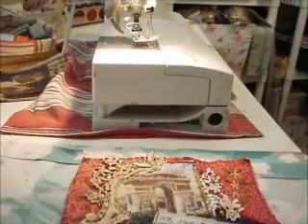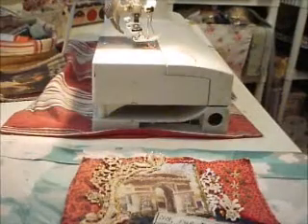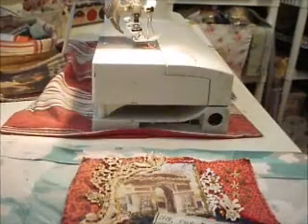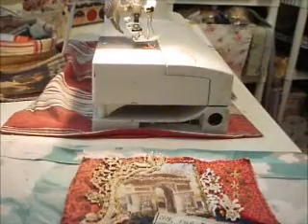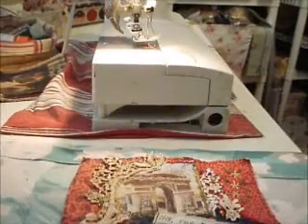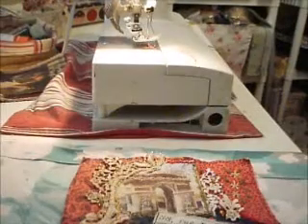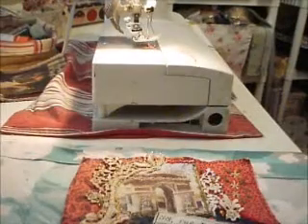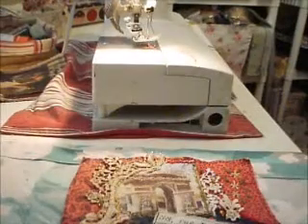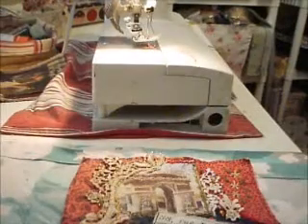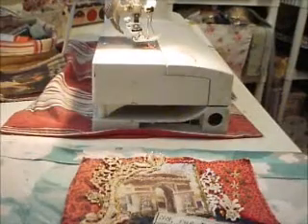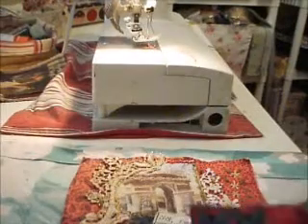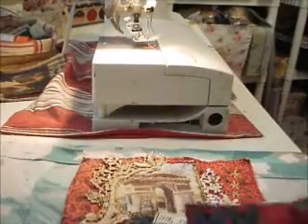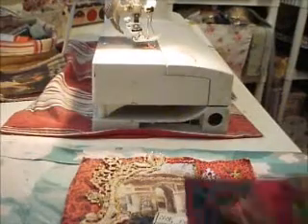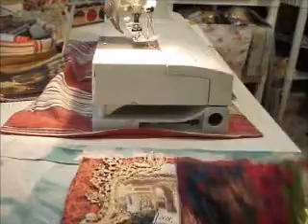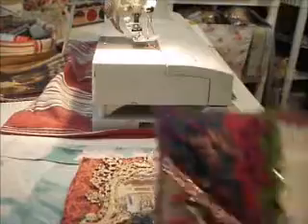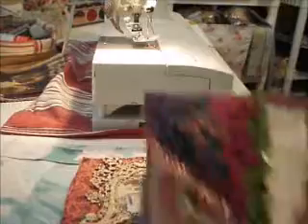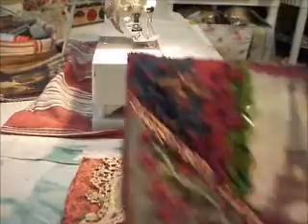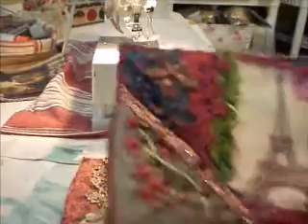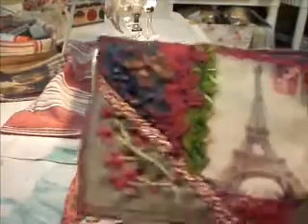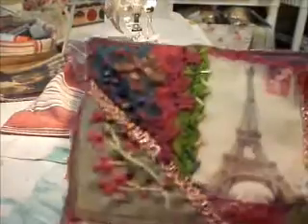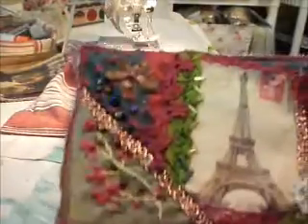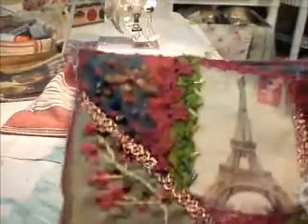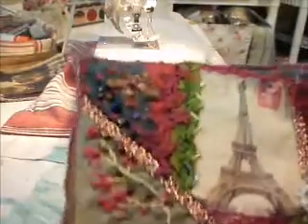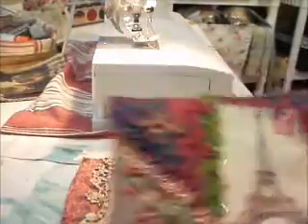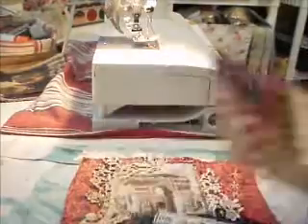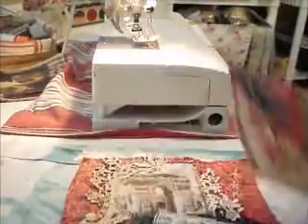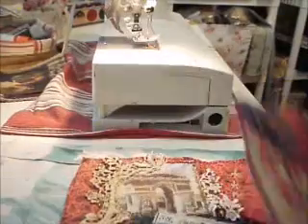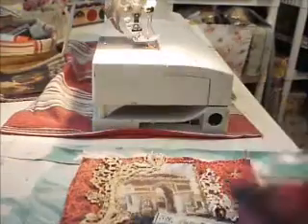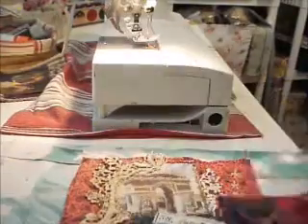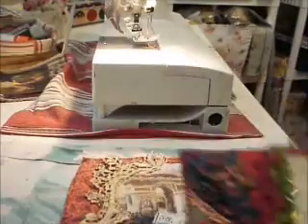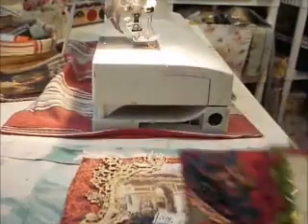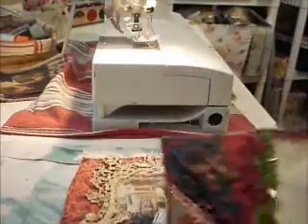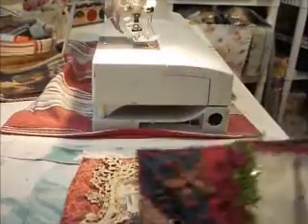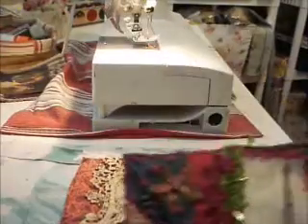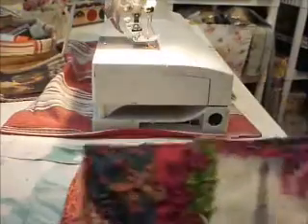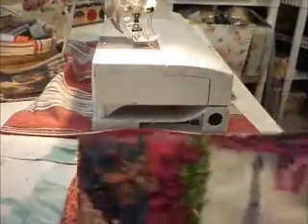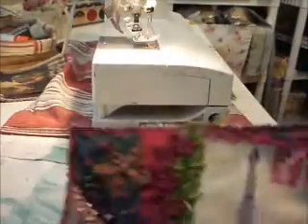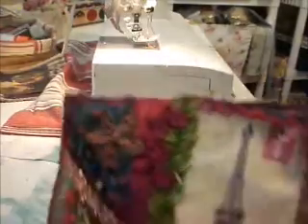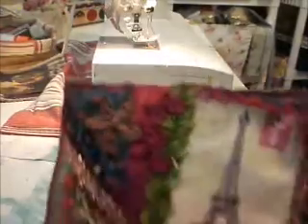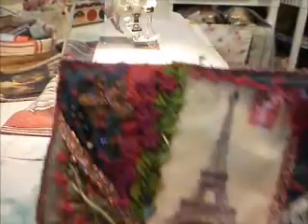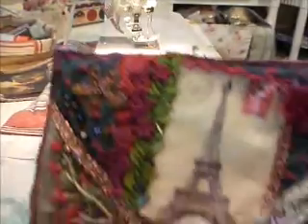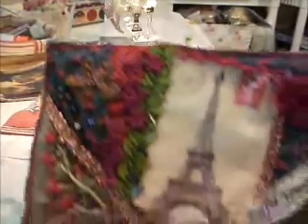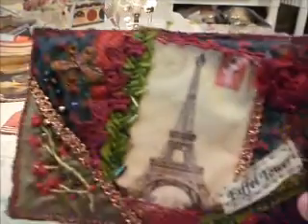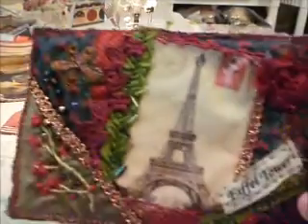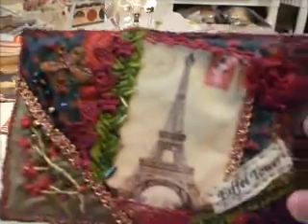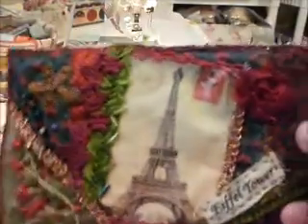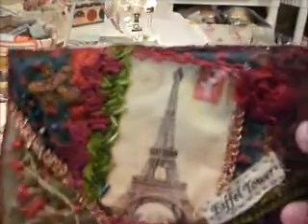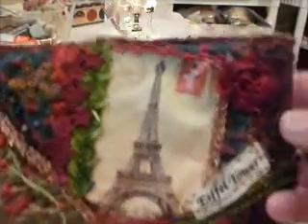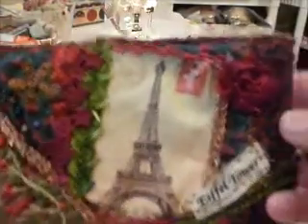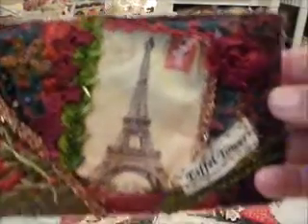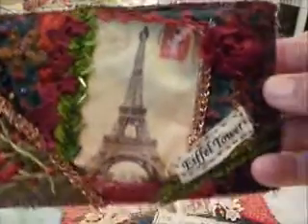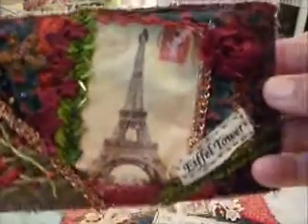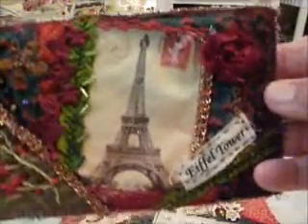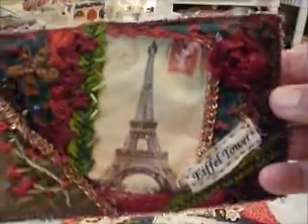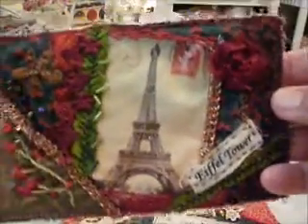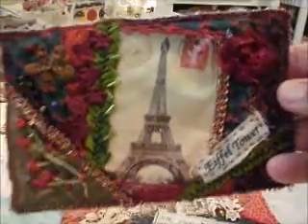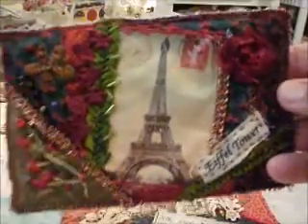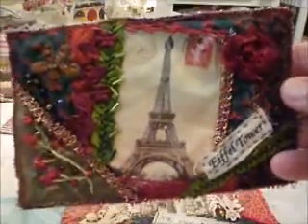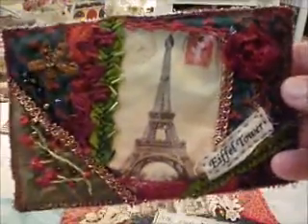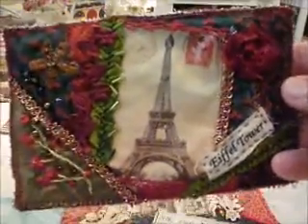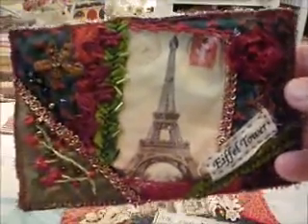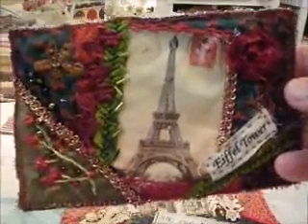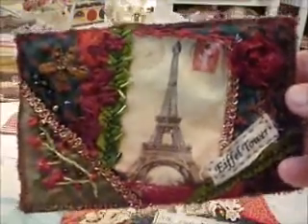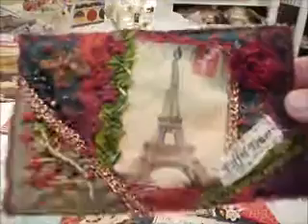Hello everybody, this is Laura in Hawaii. I'm making some of my French postcards that are embroidered.